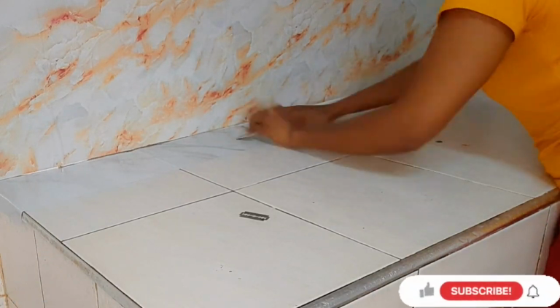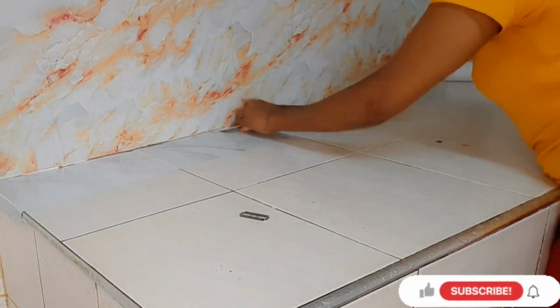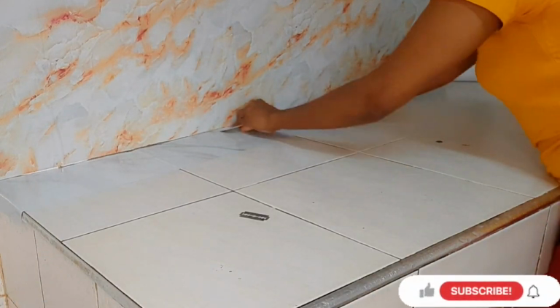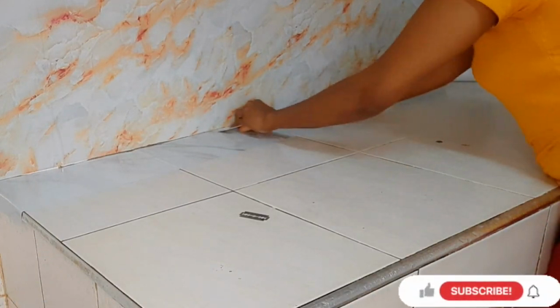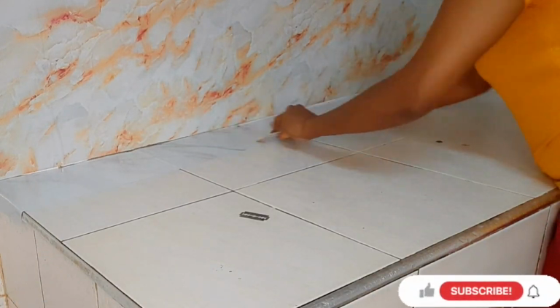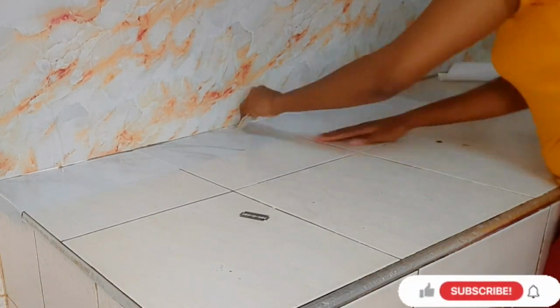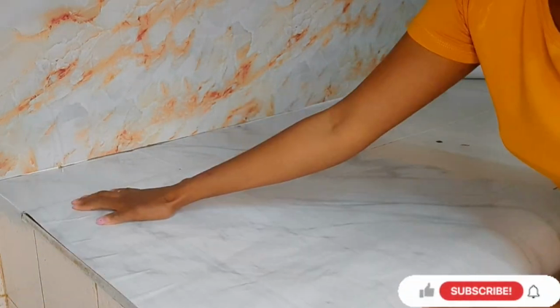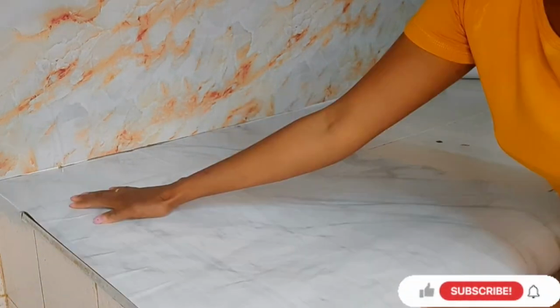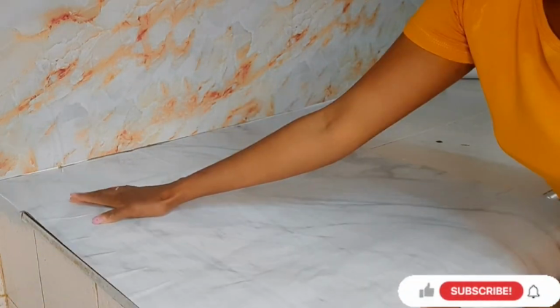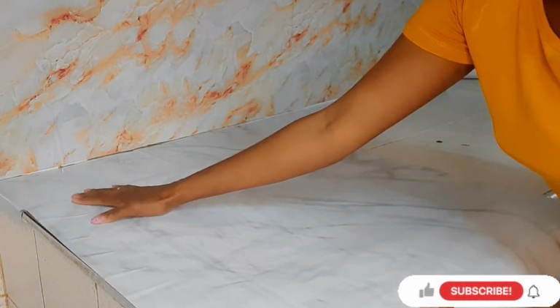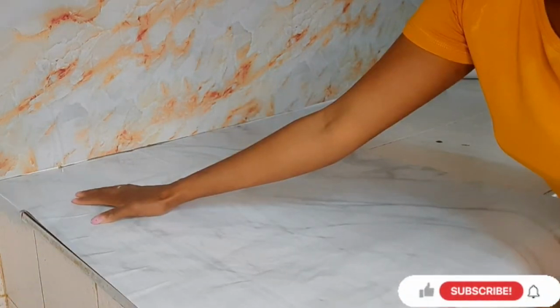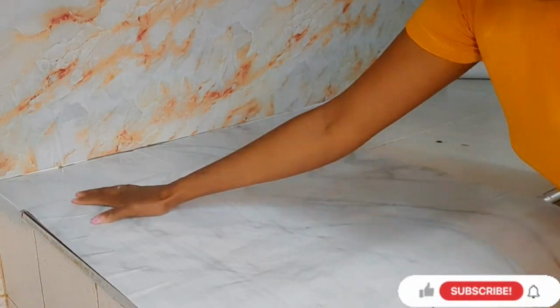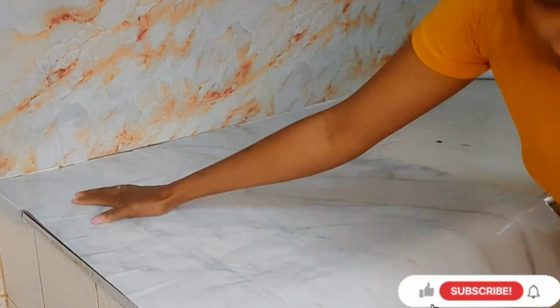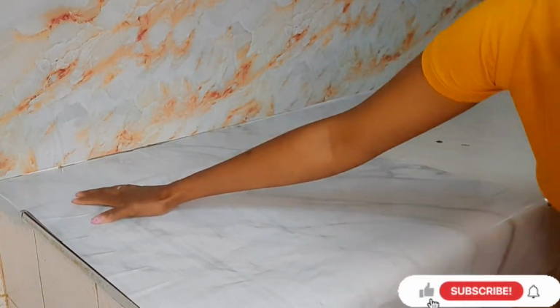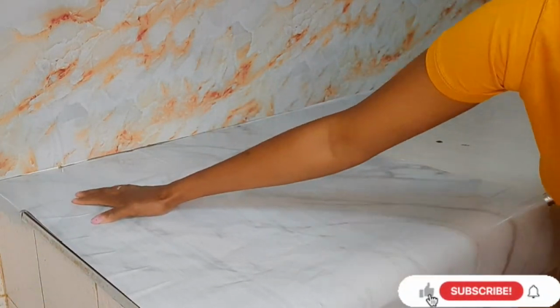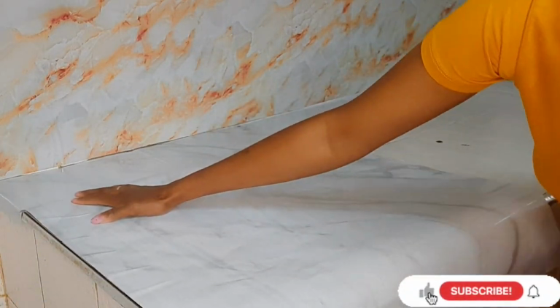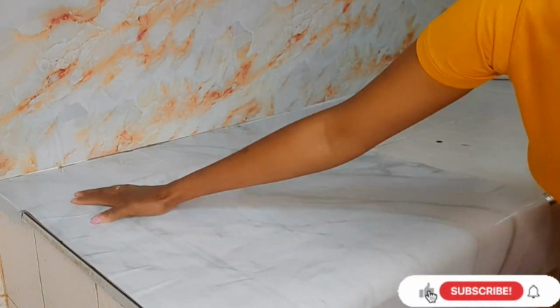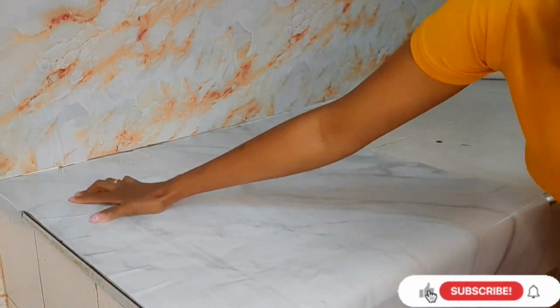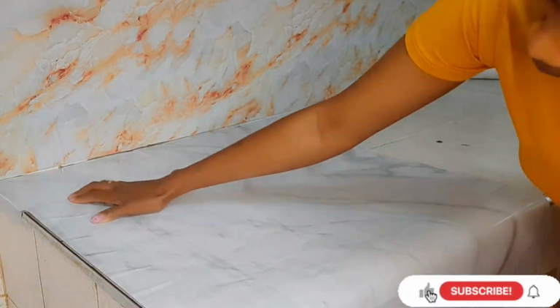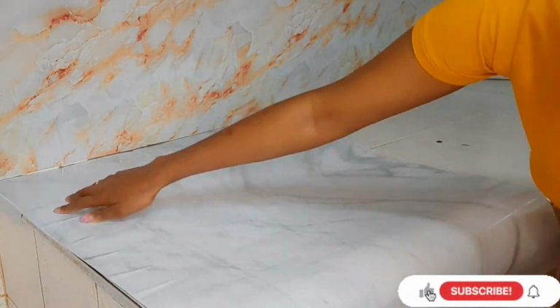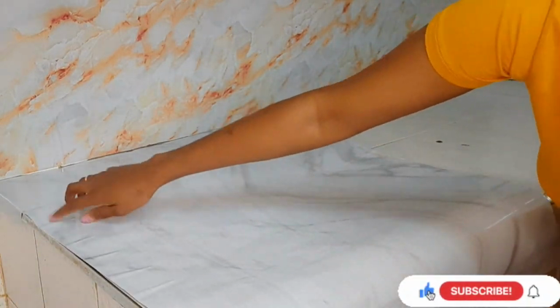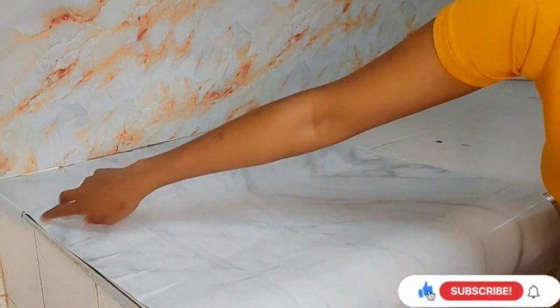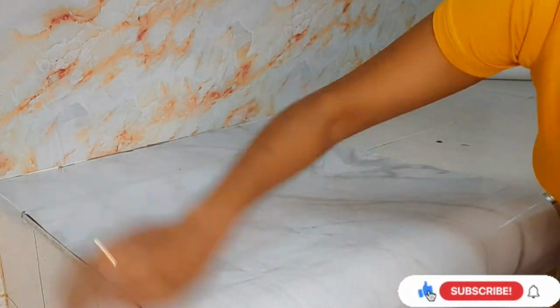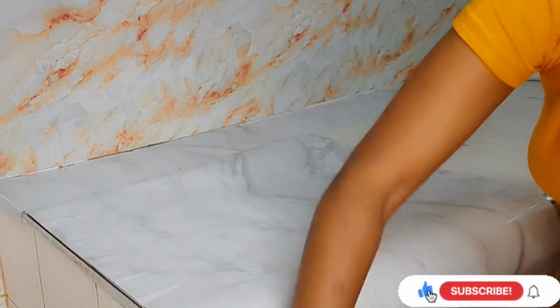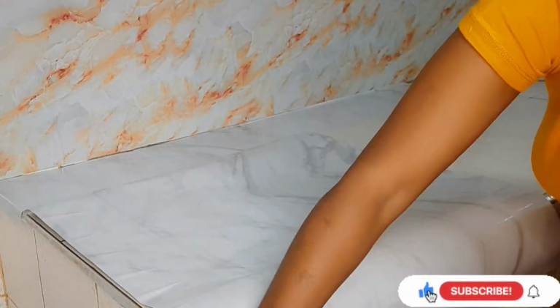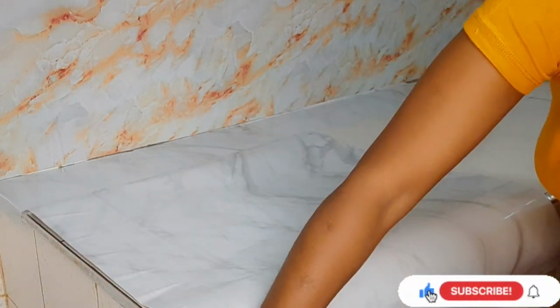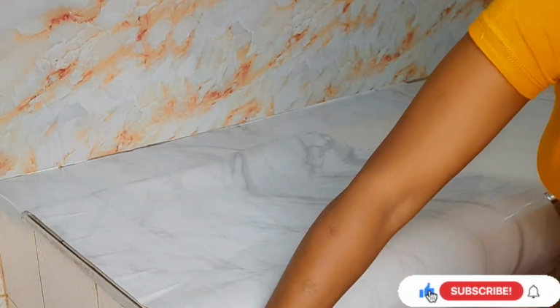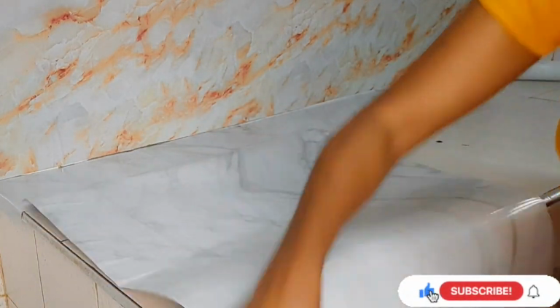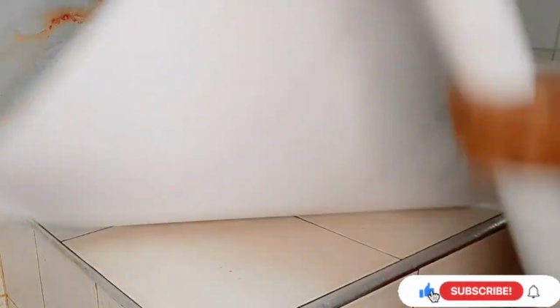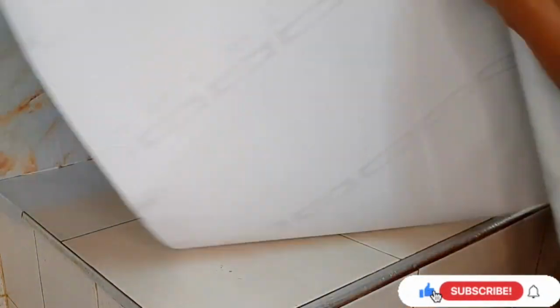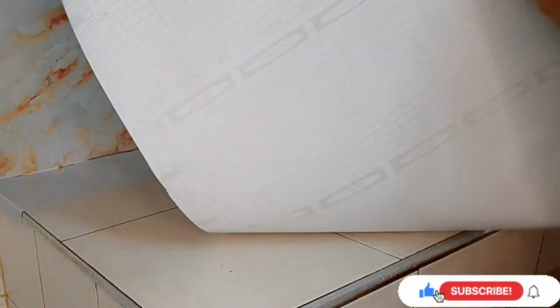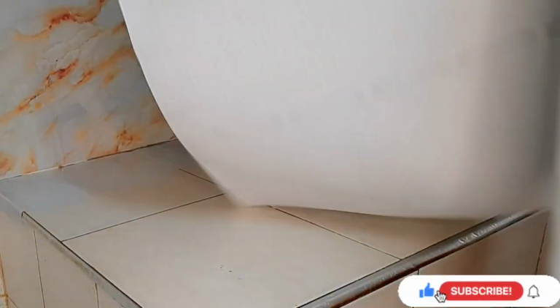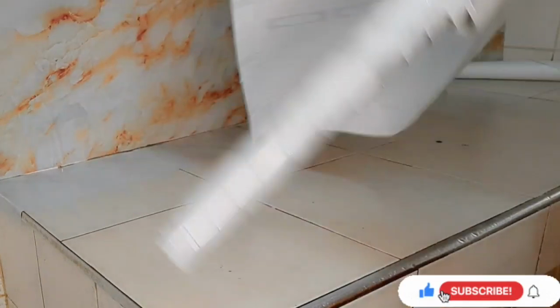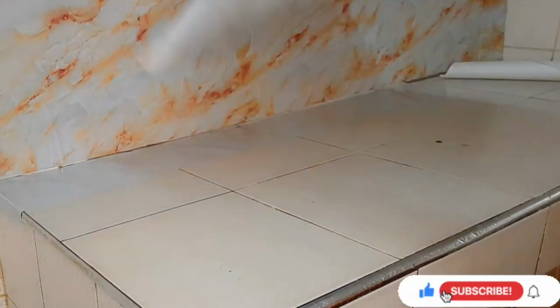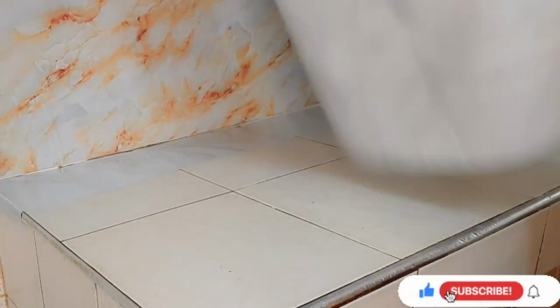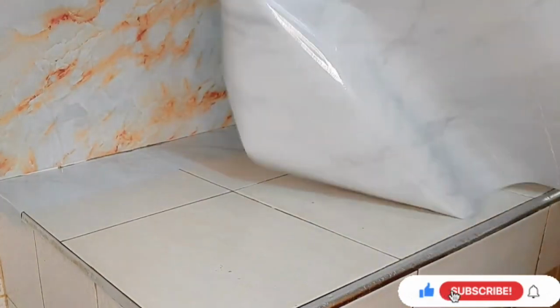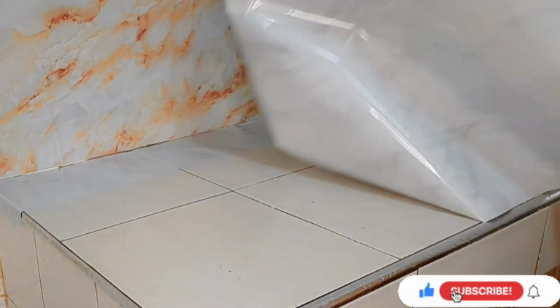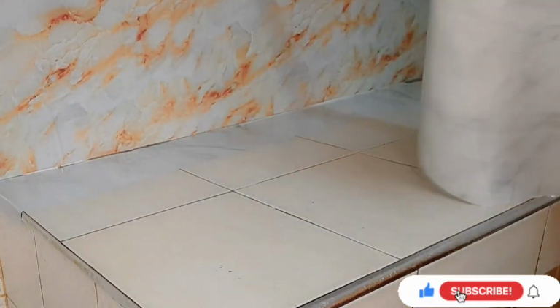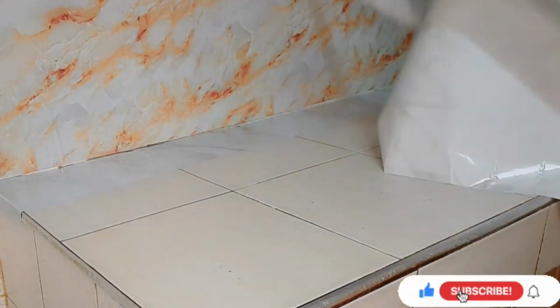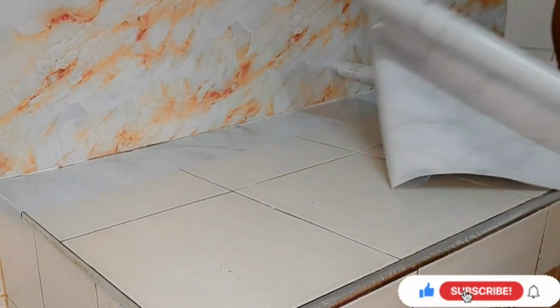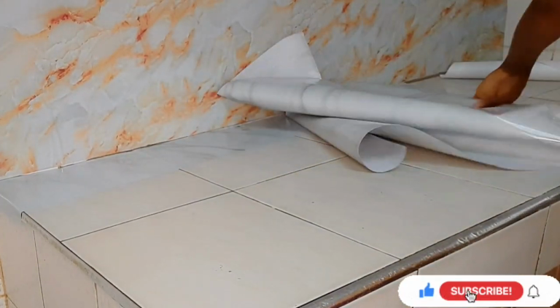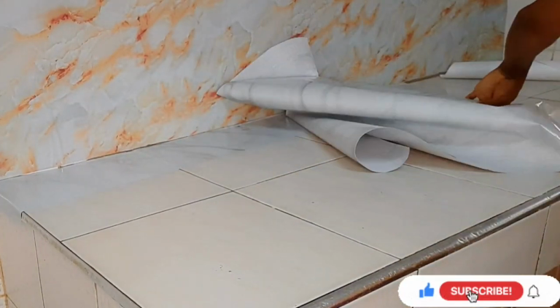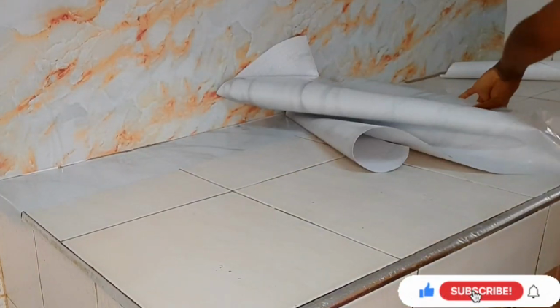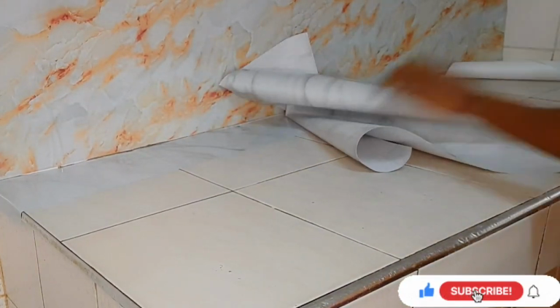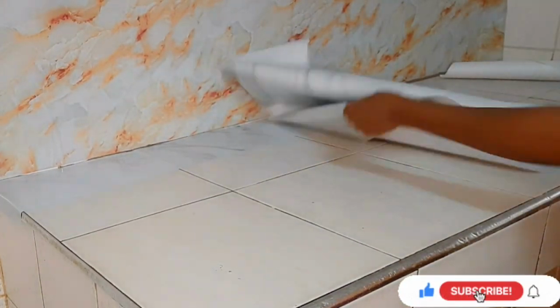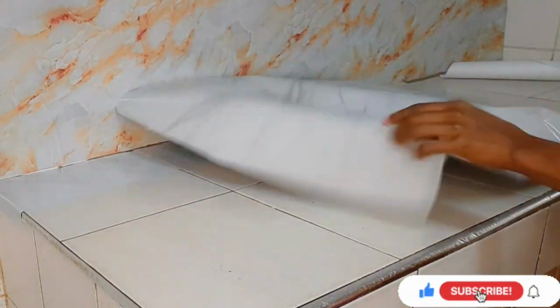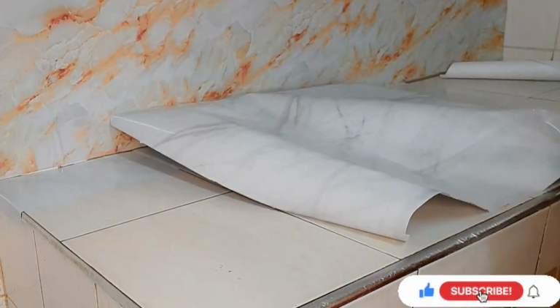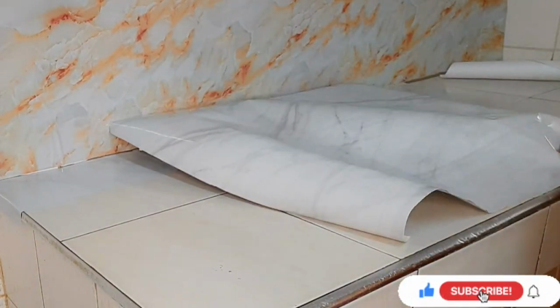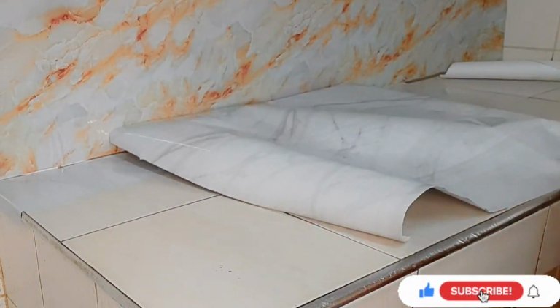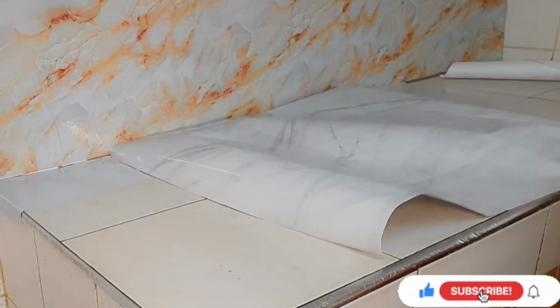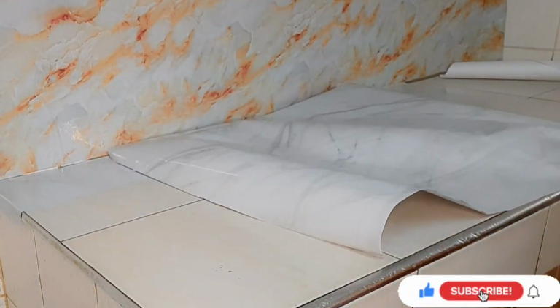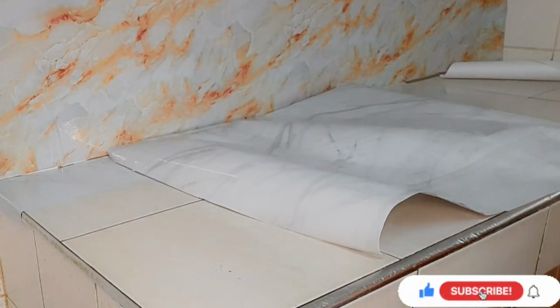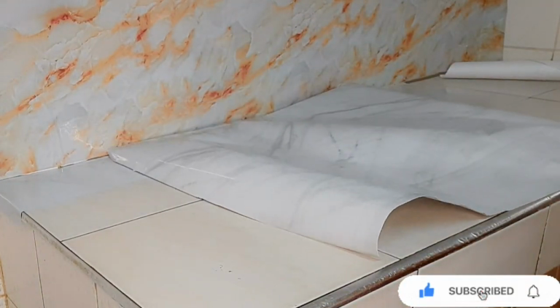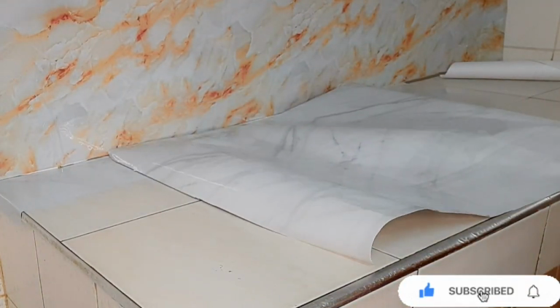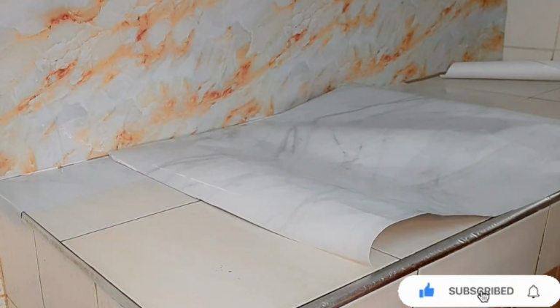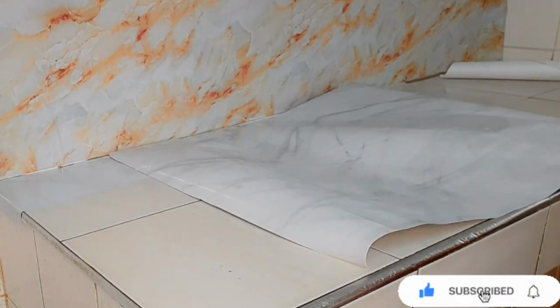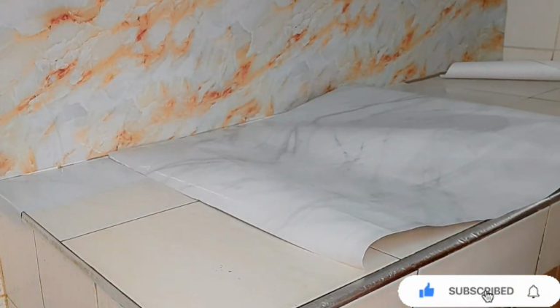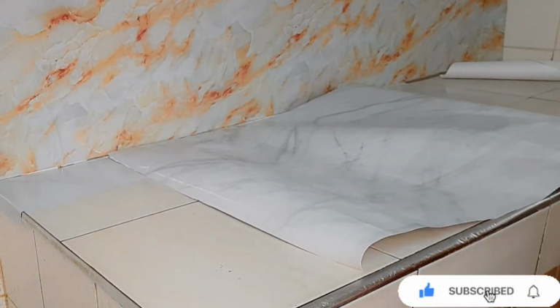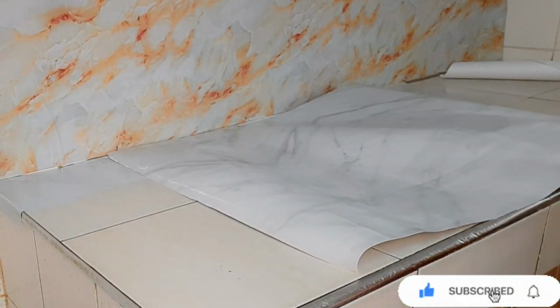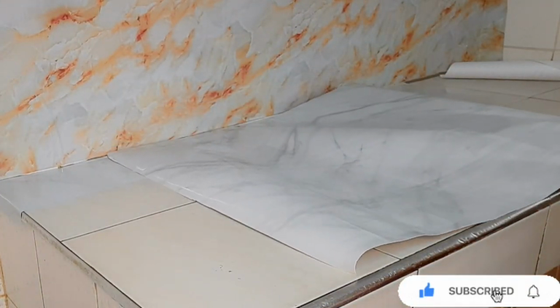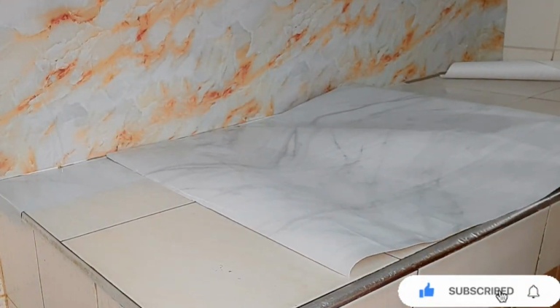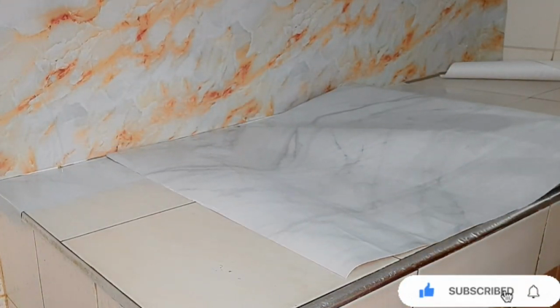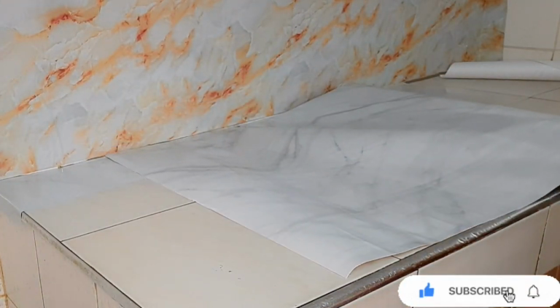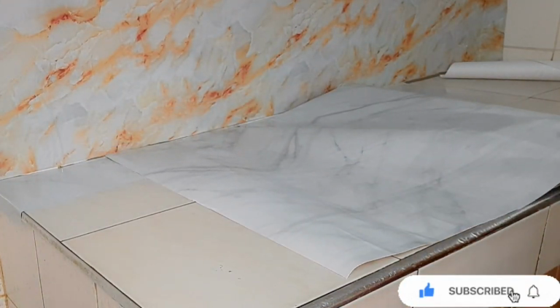Once that was done, it was easy for me to place the paper on the other side, which was the larger one.